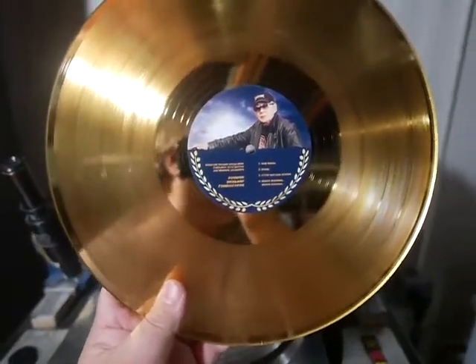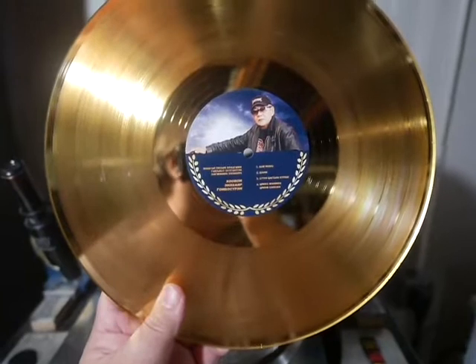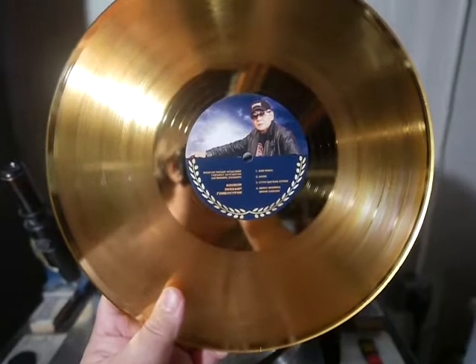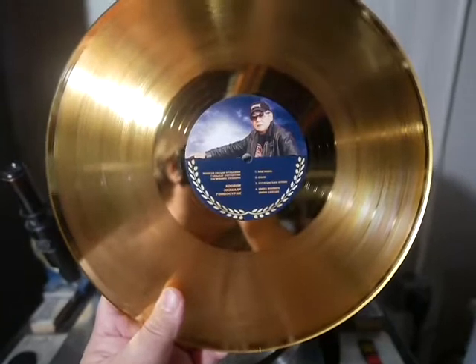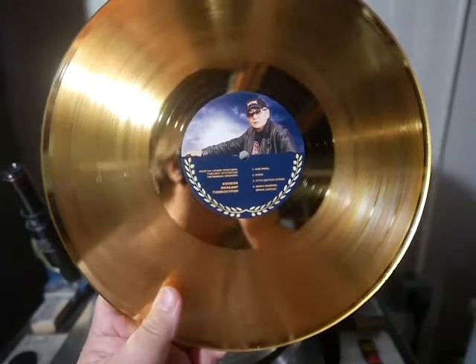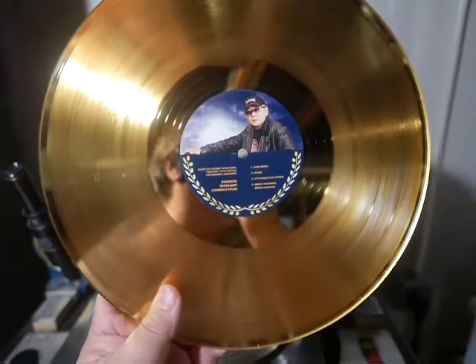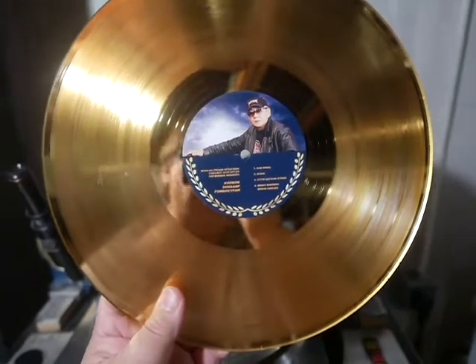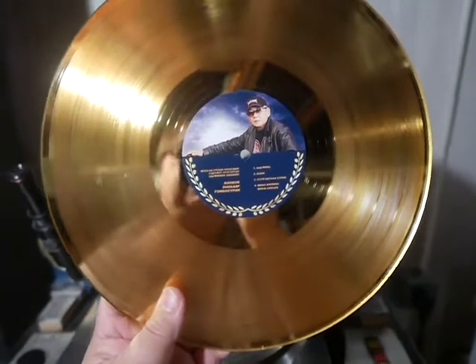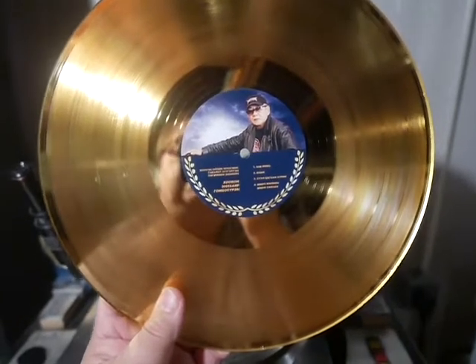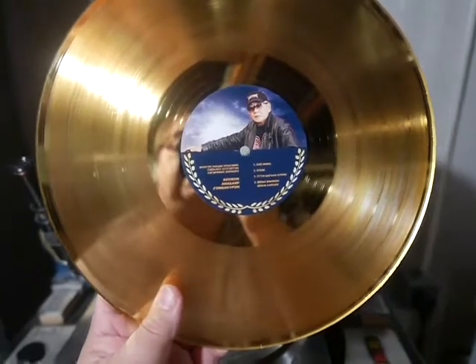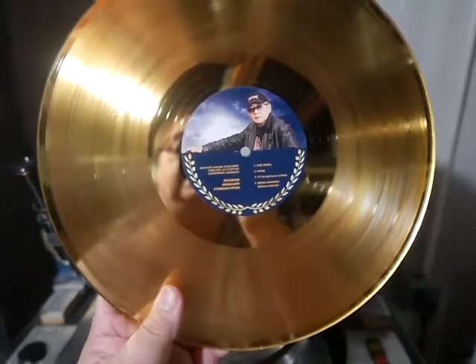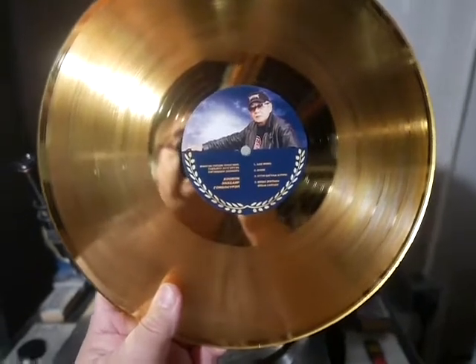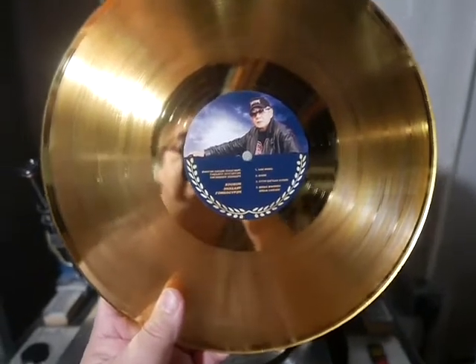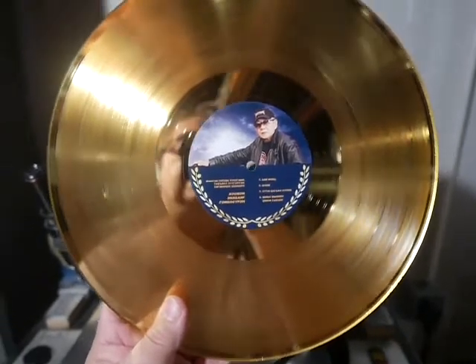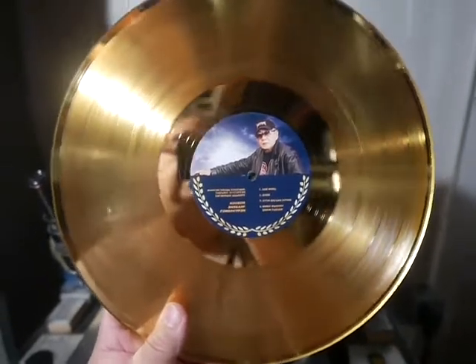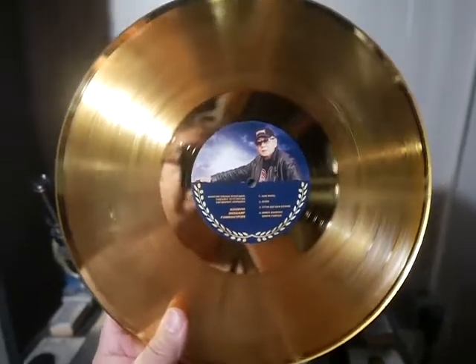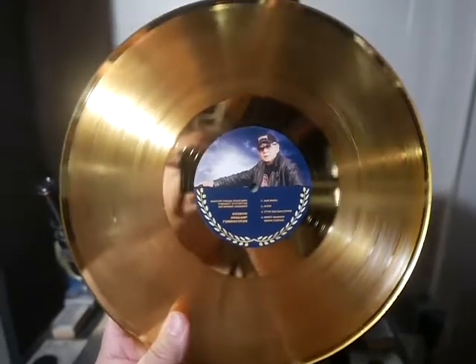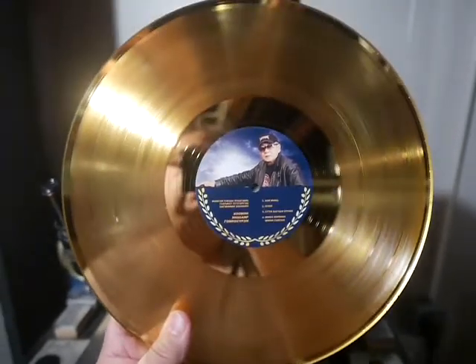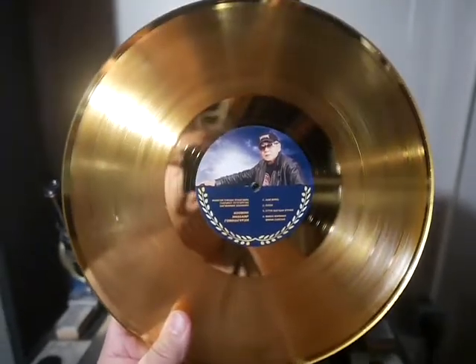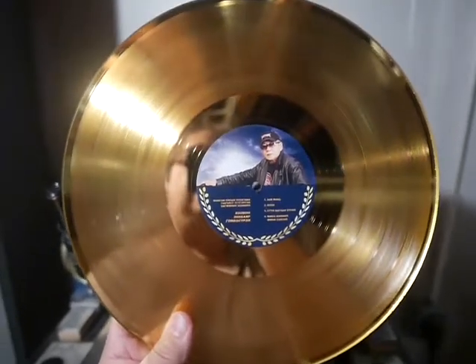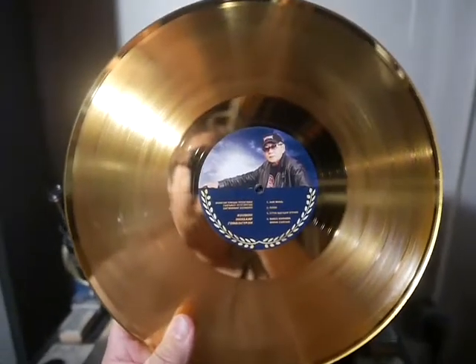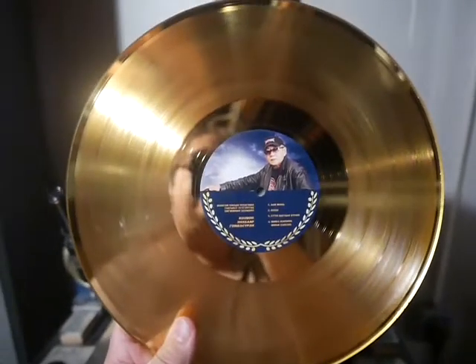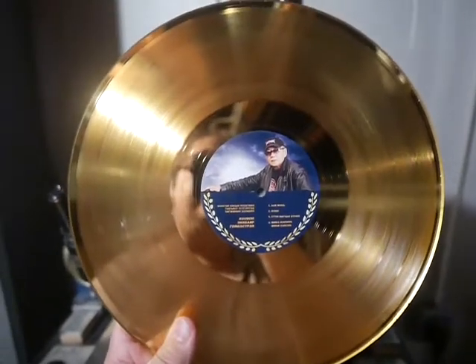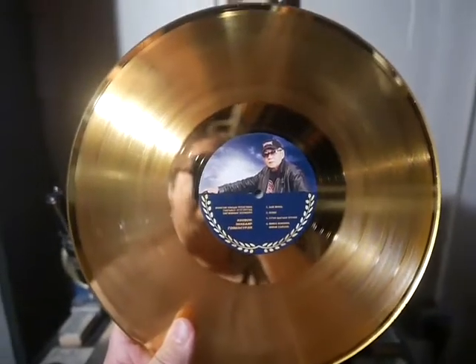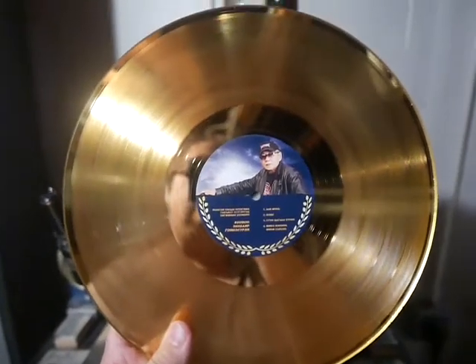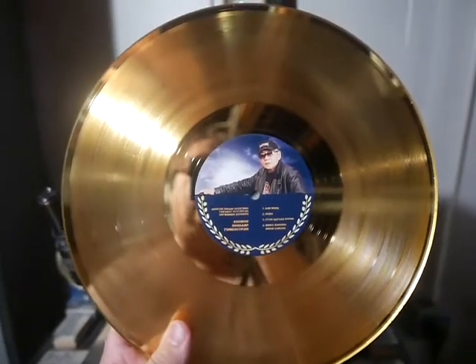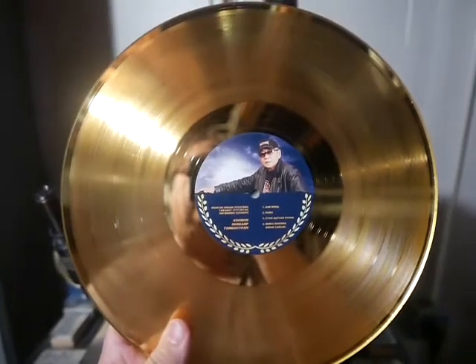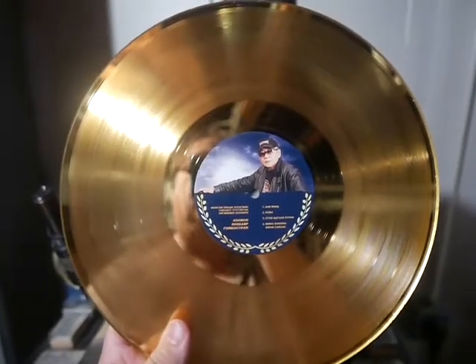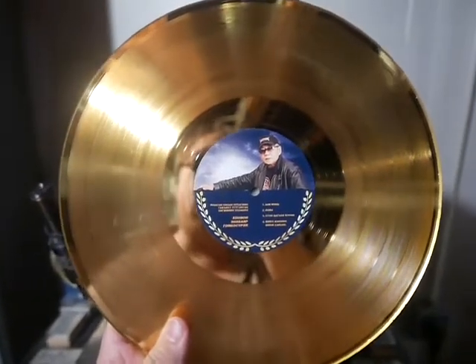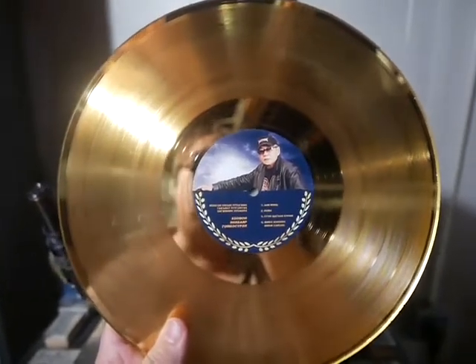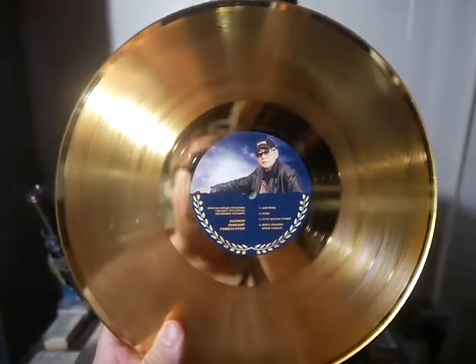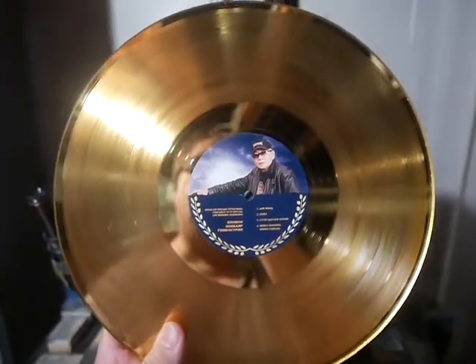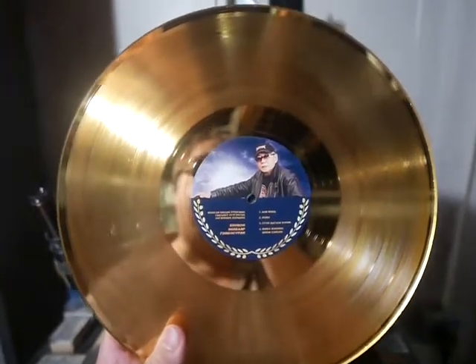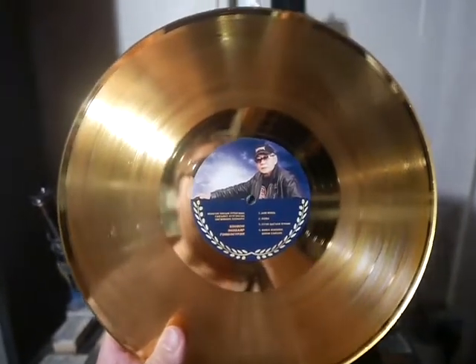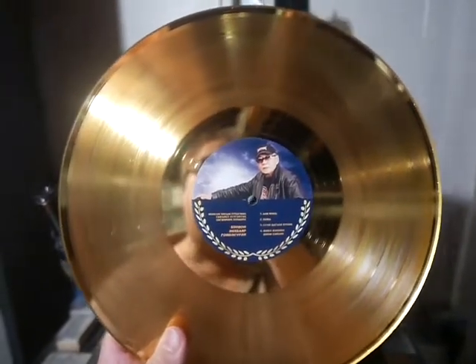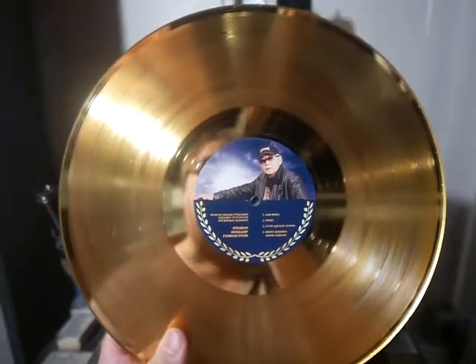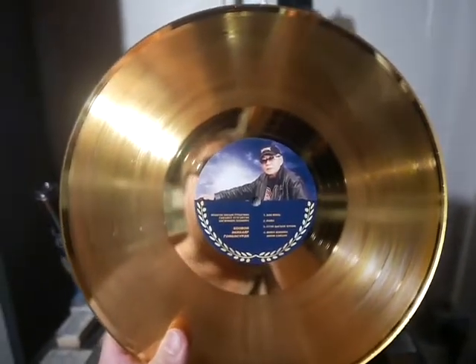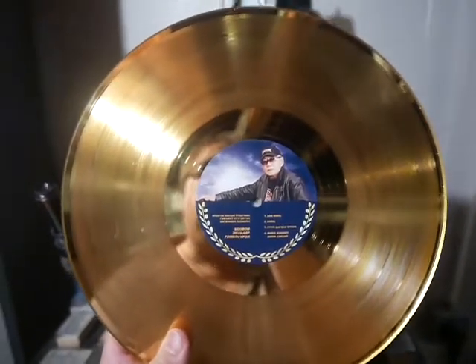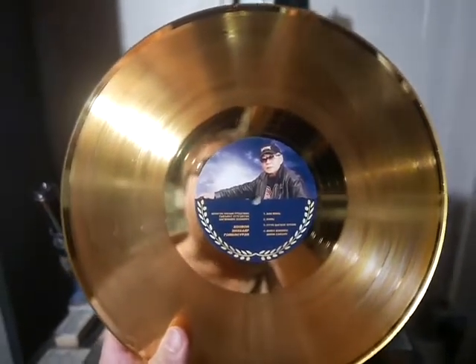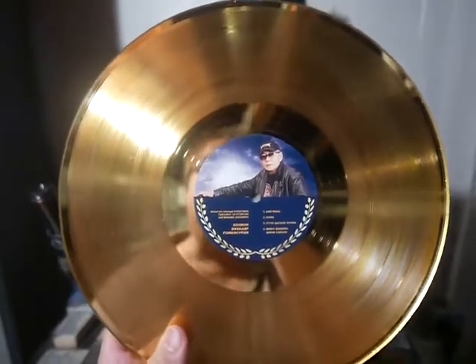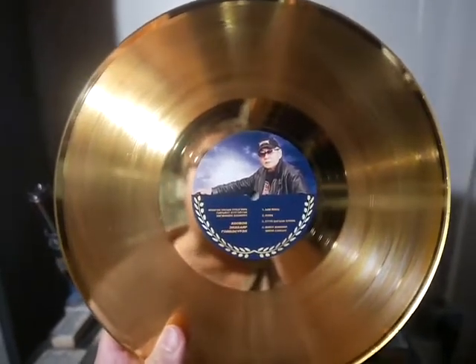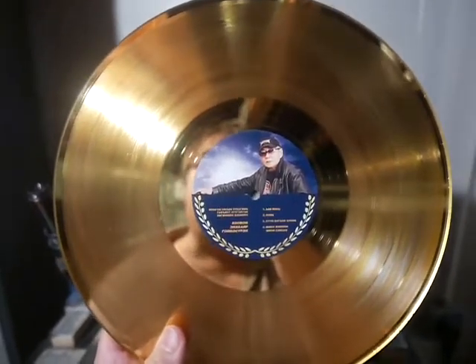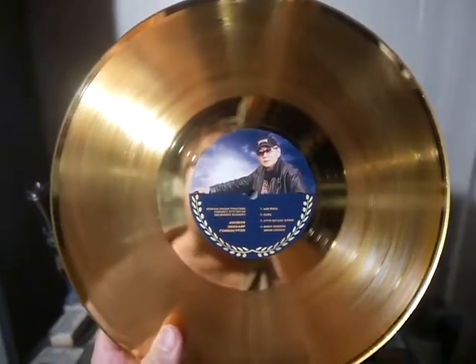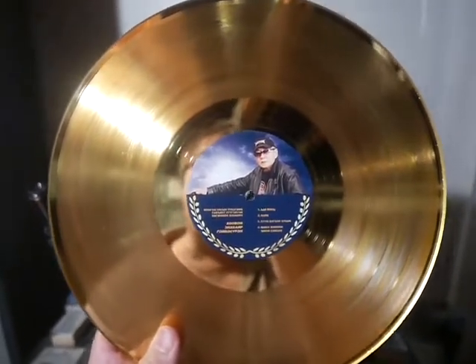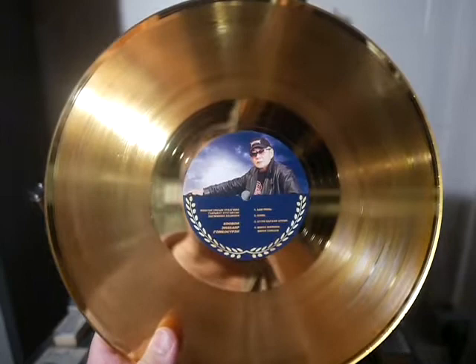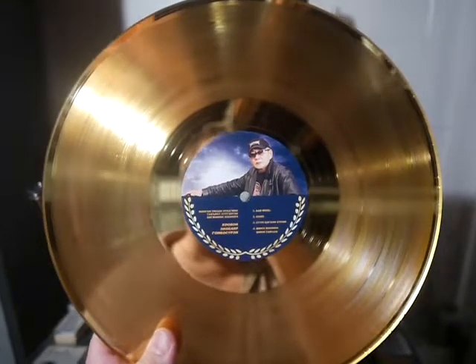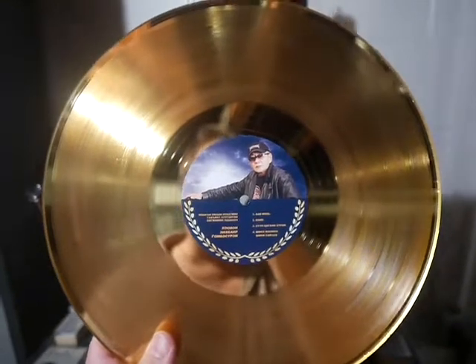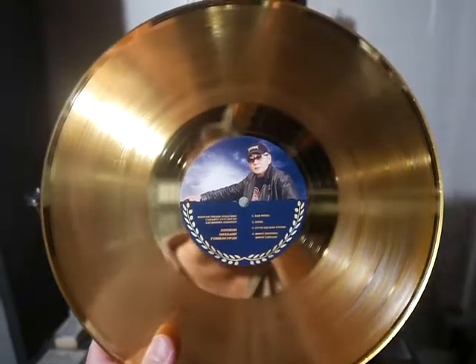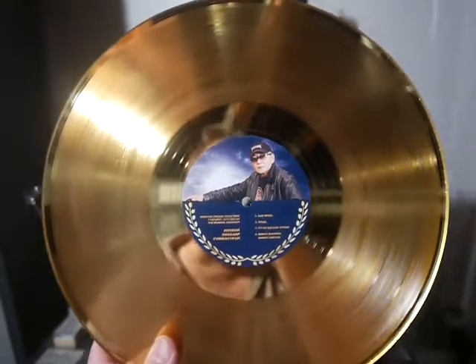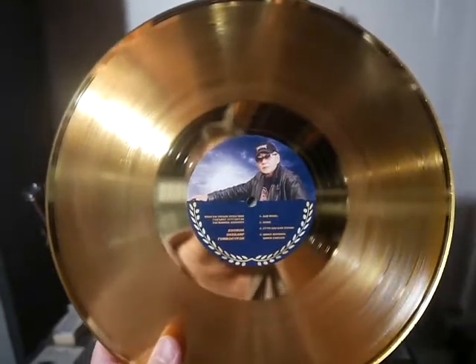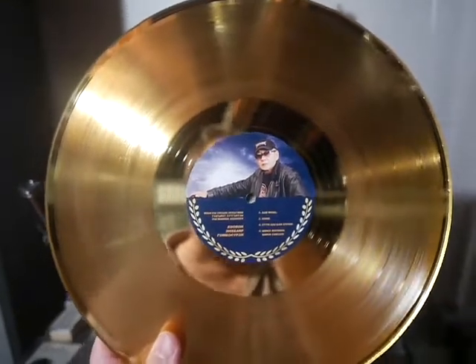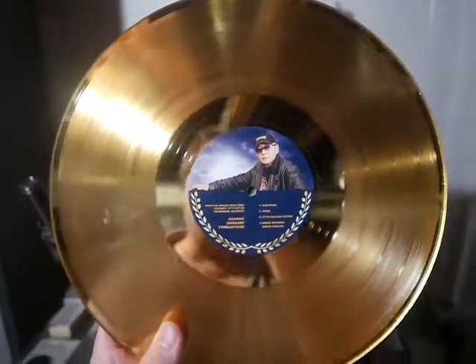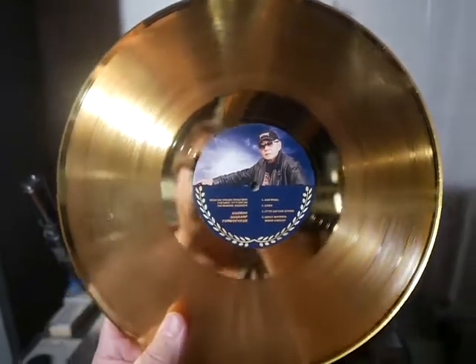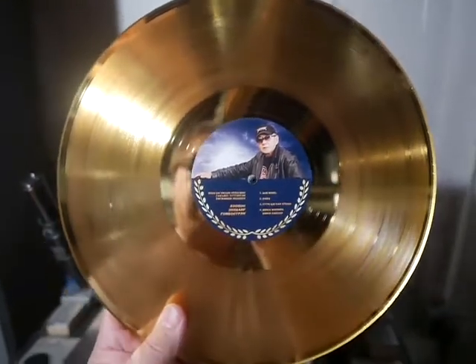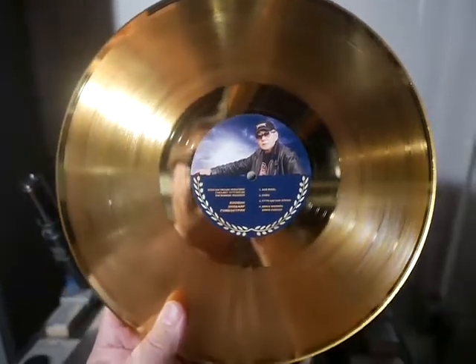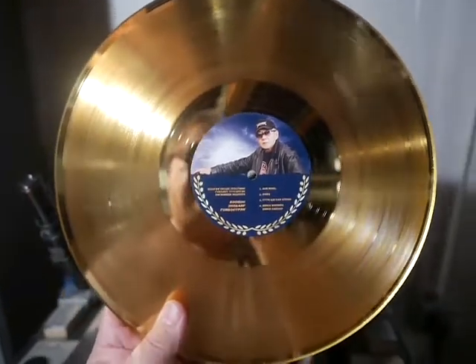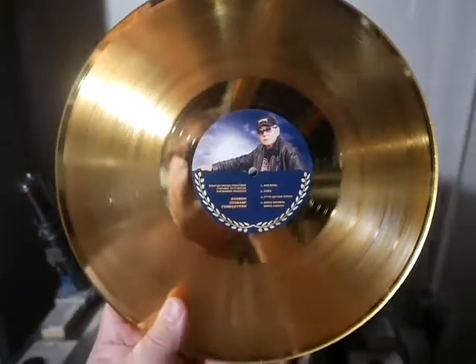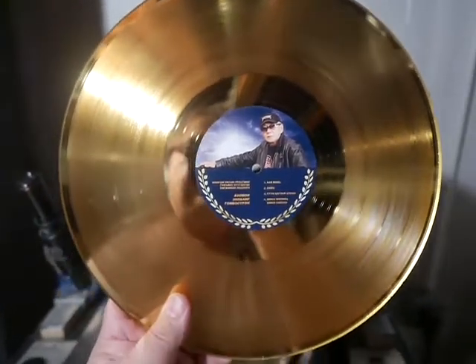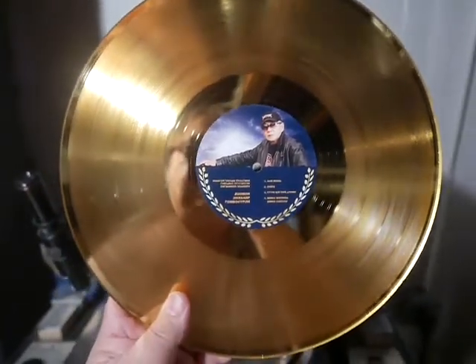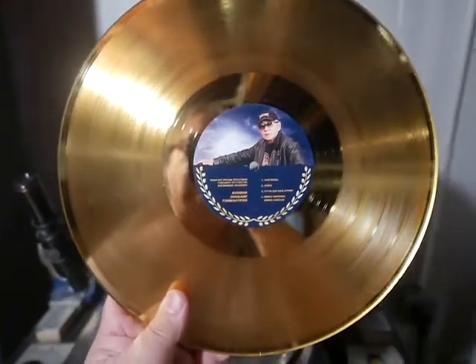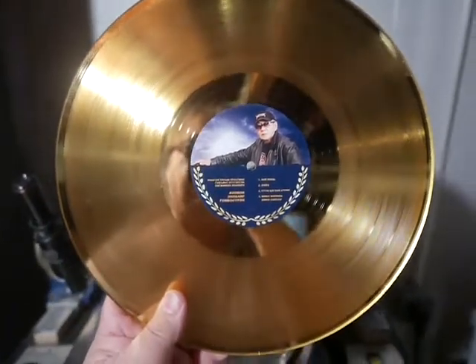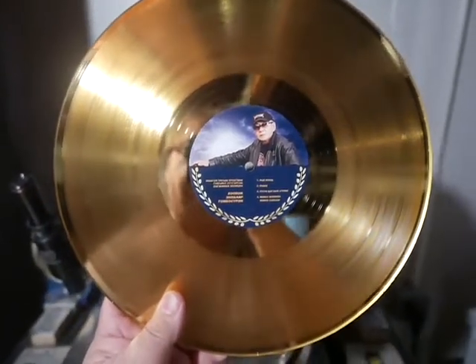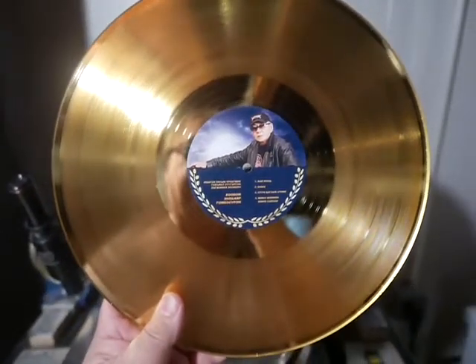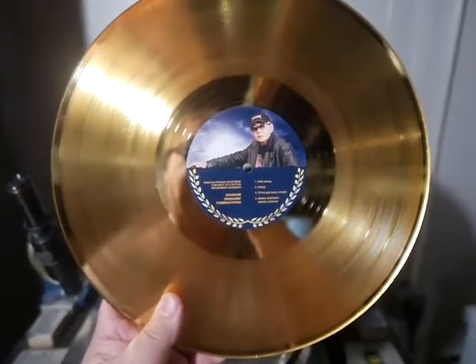Please visit CustomRecords.com for all your one-off lathe cut vinyl record needs. Thank you, bye.